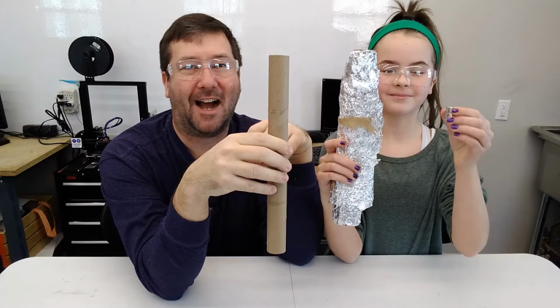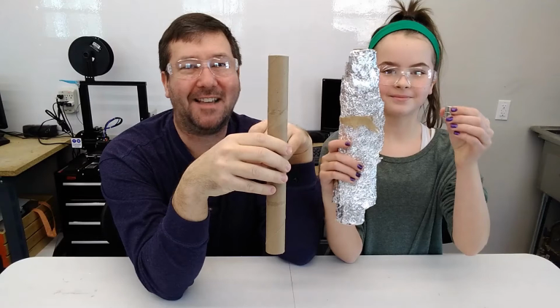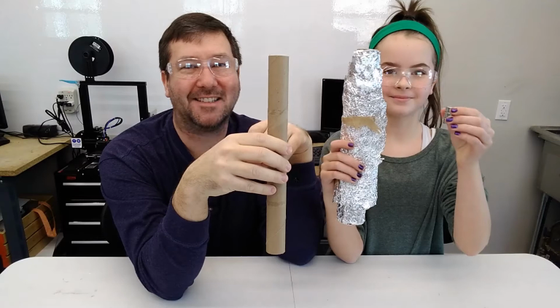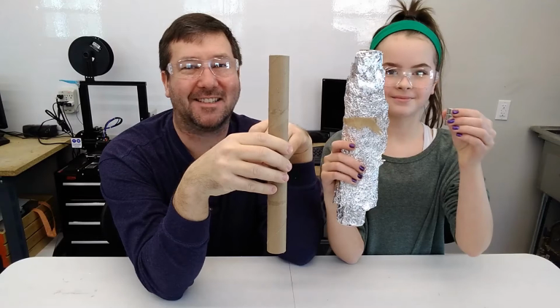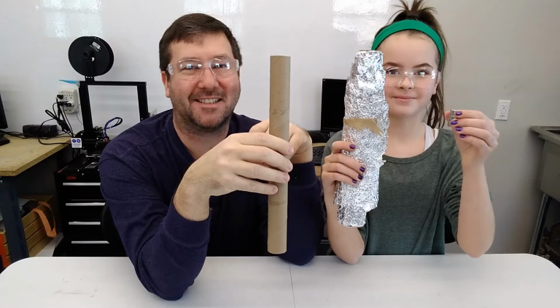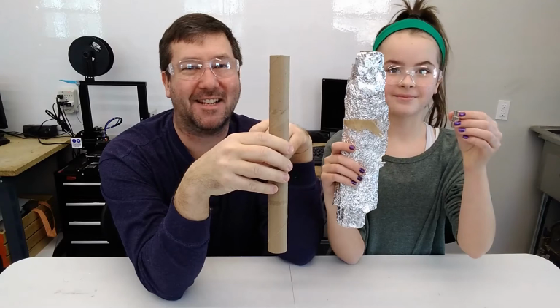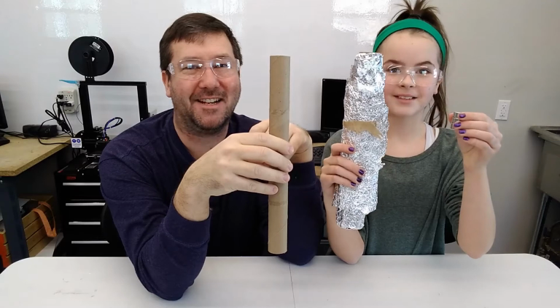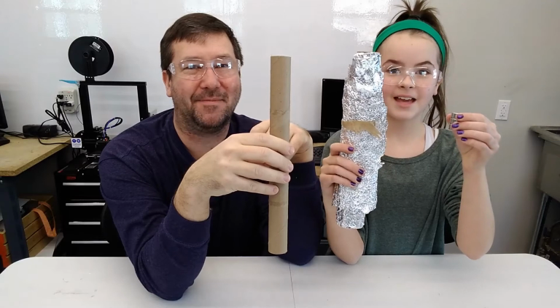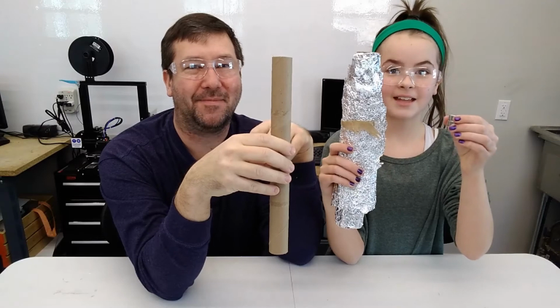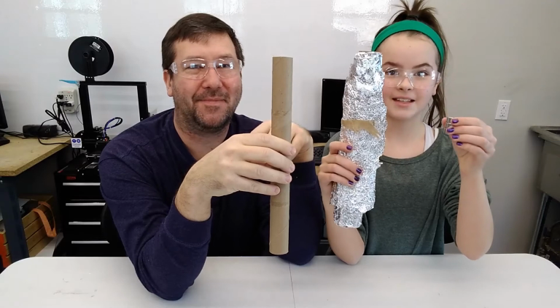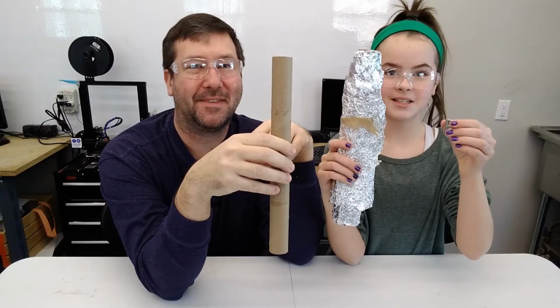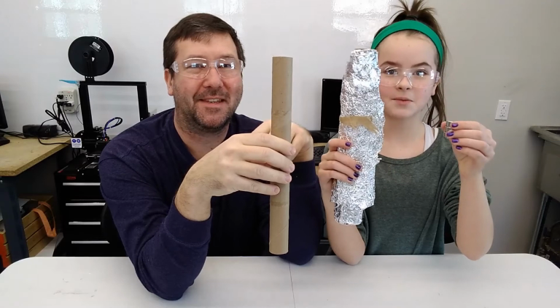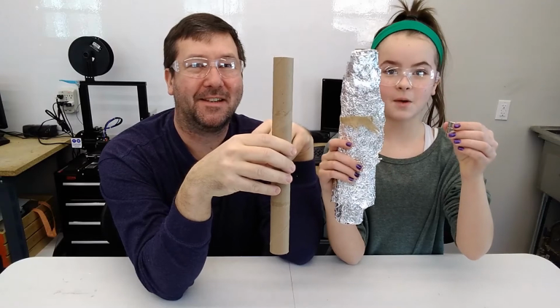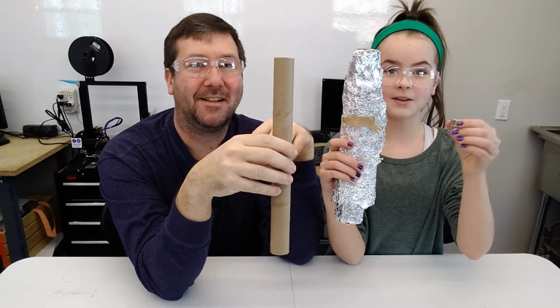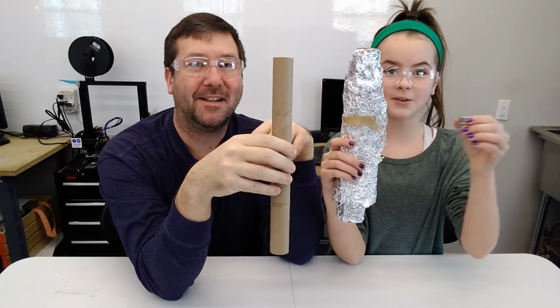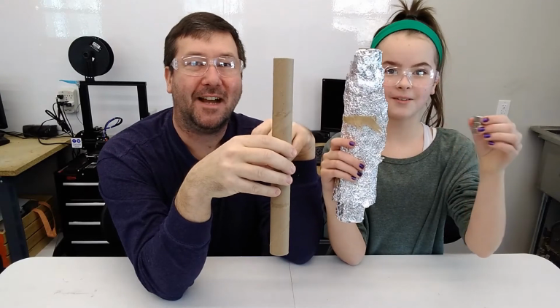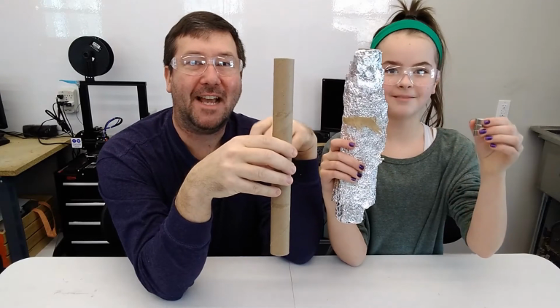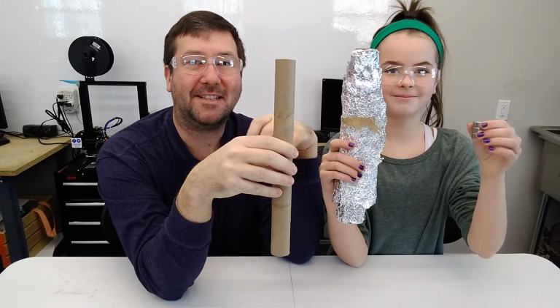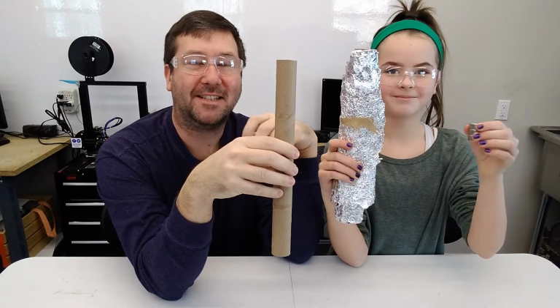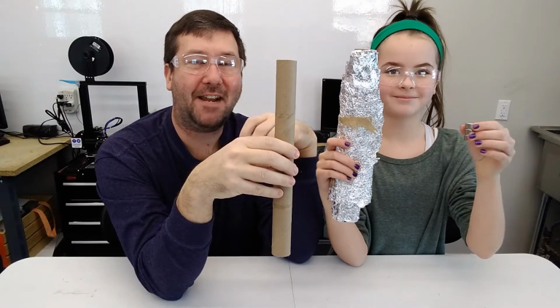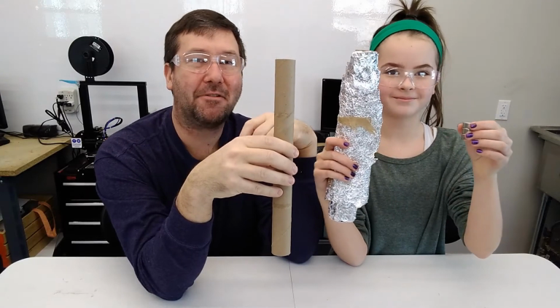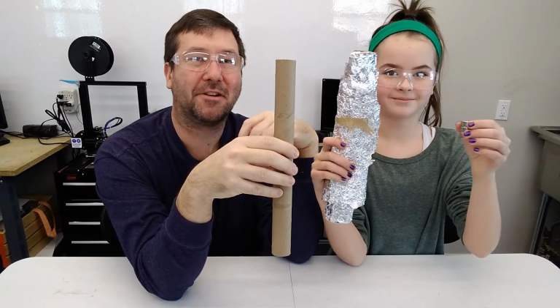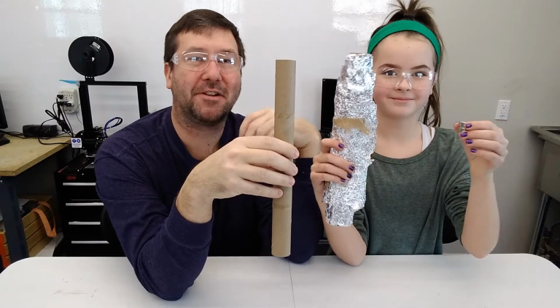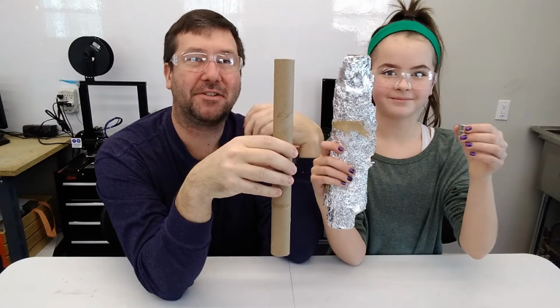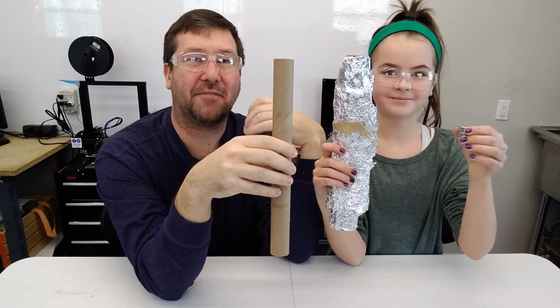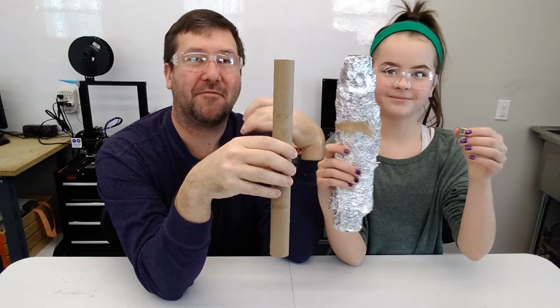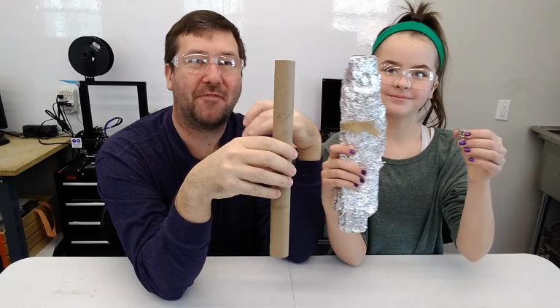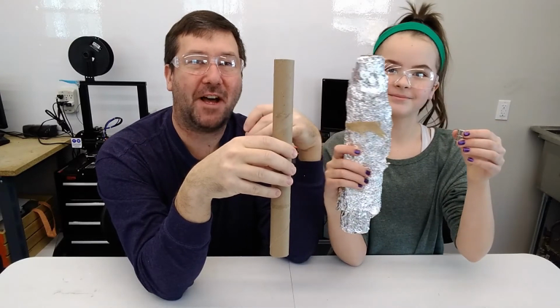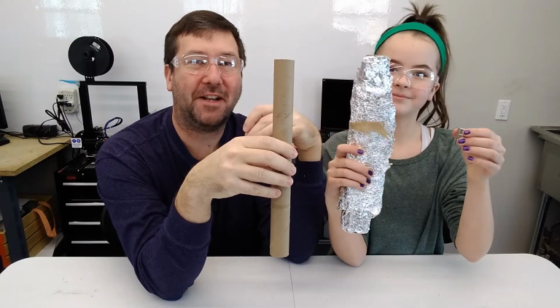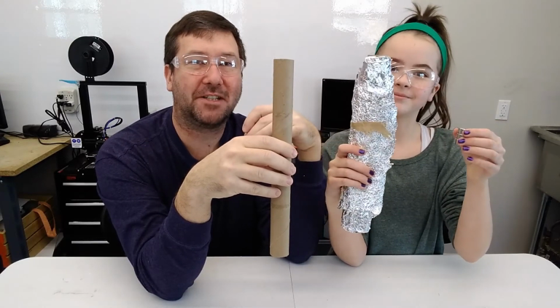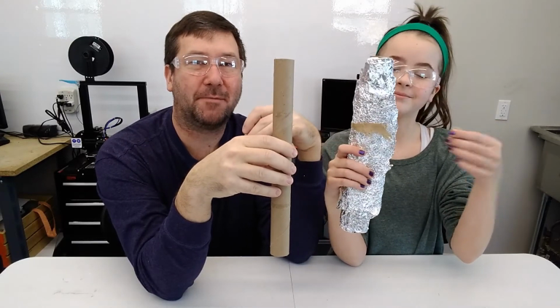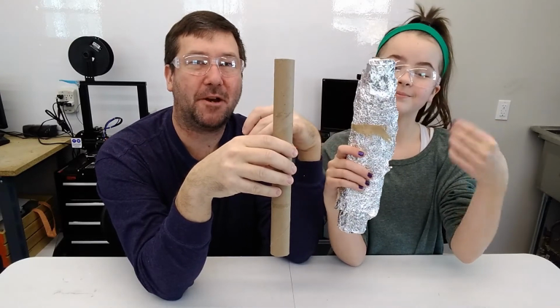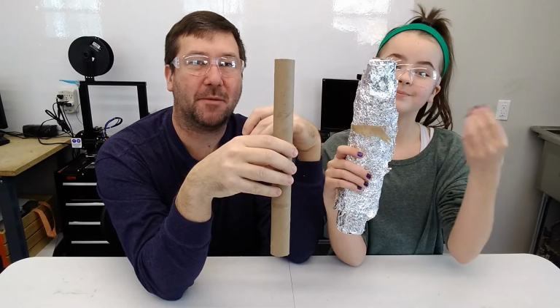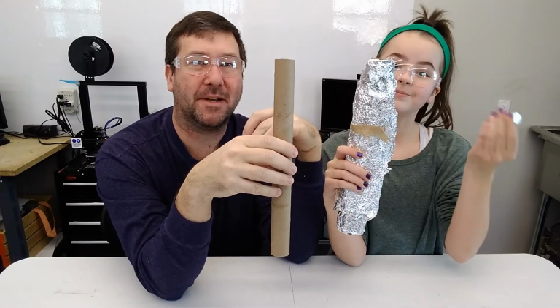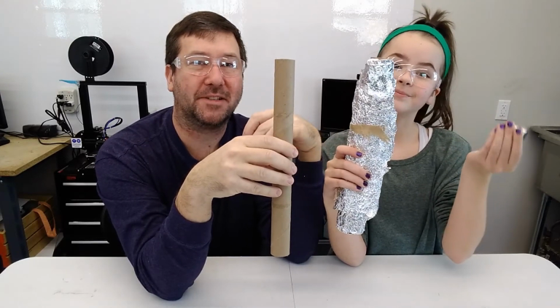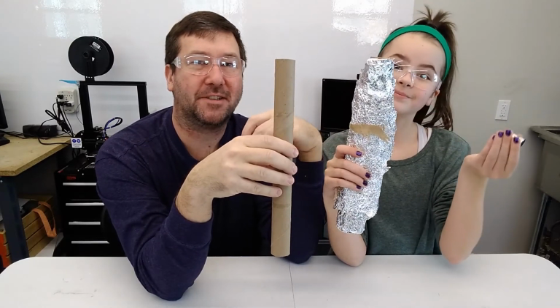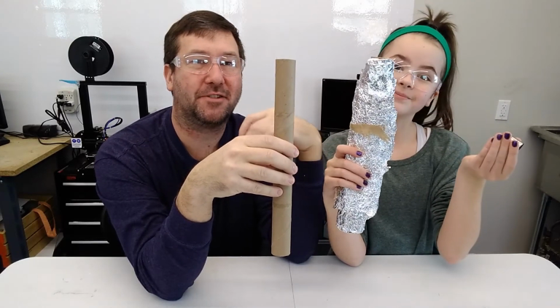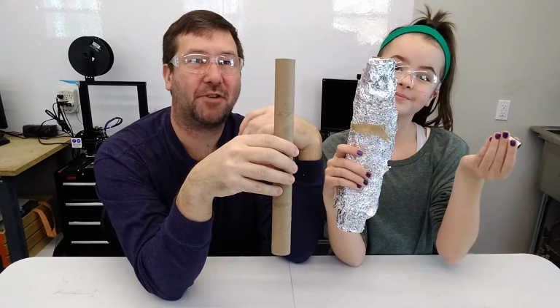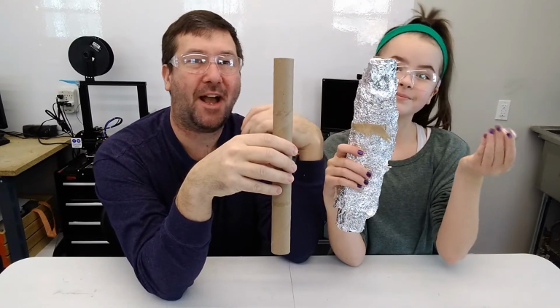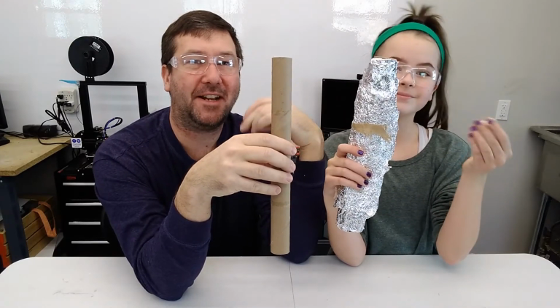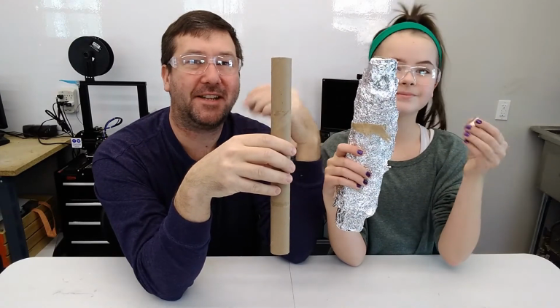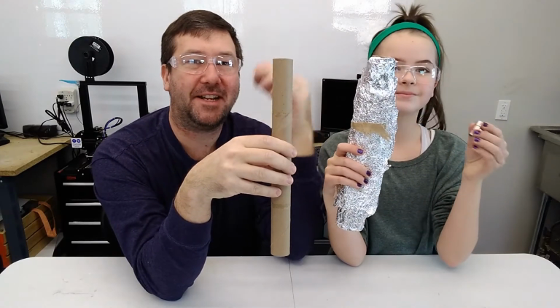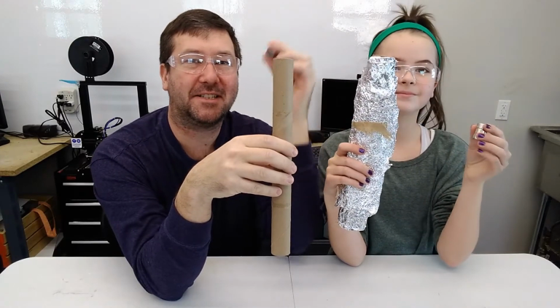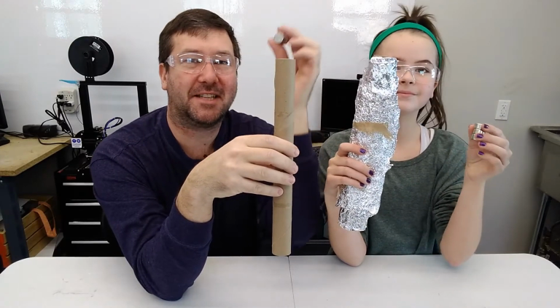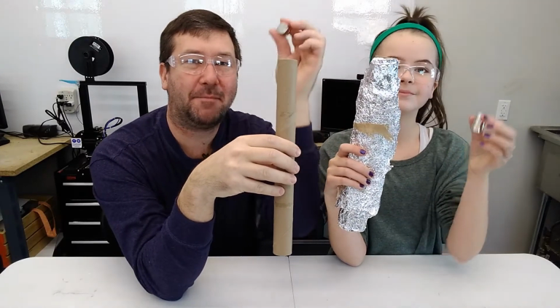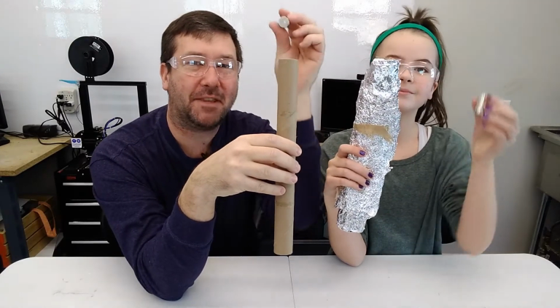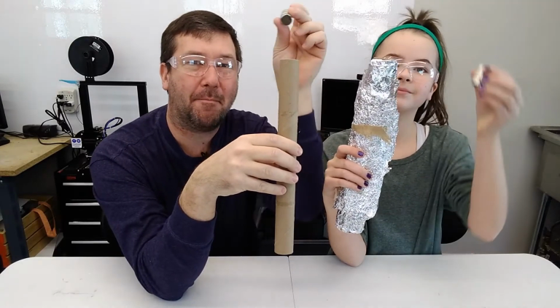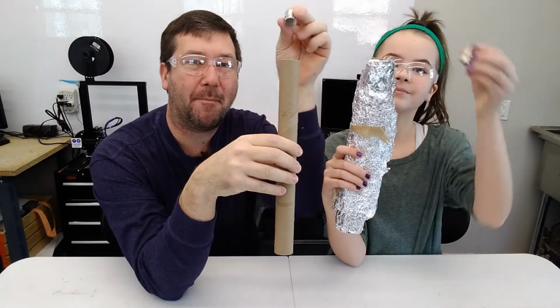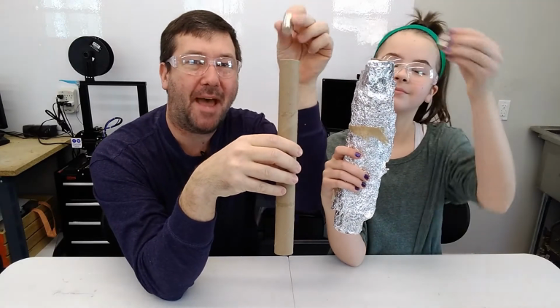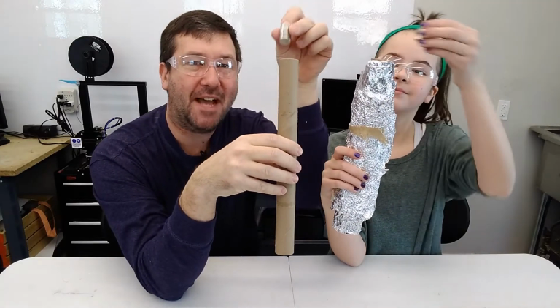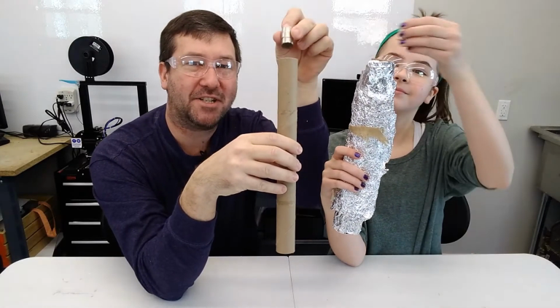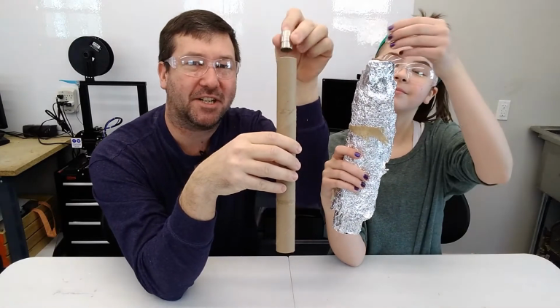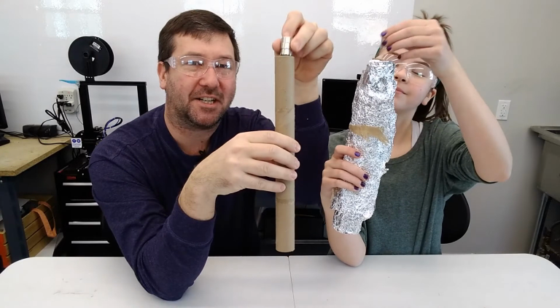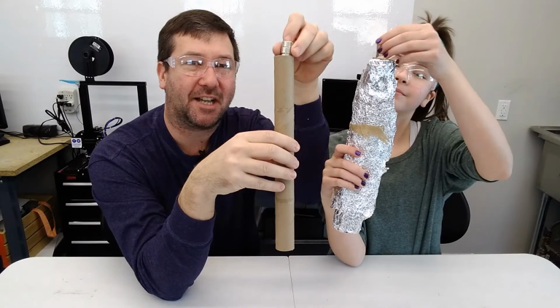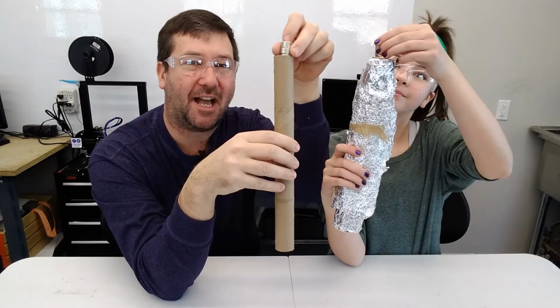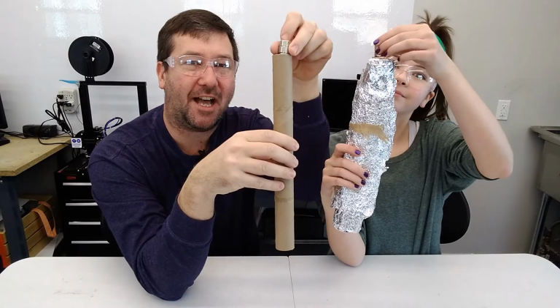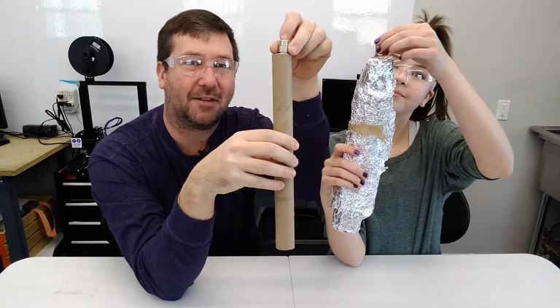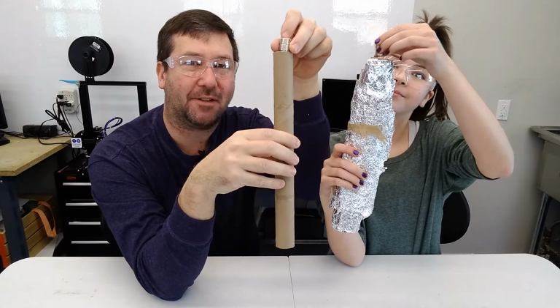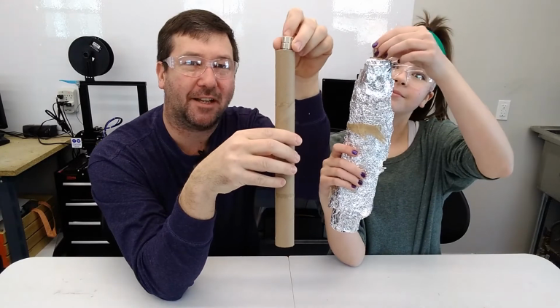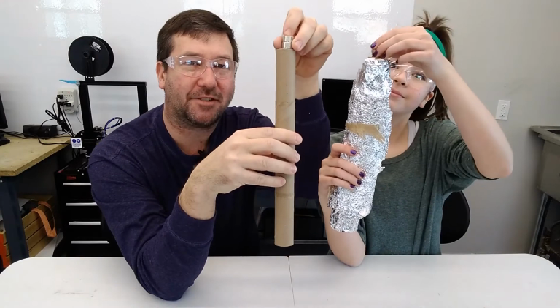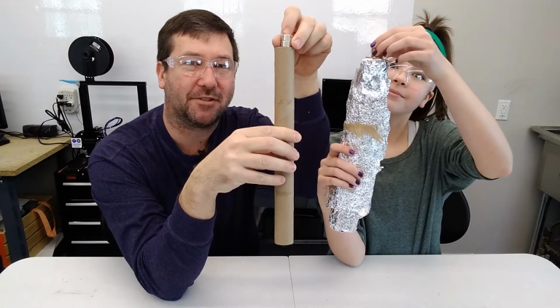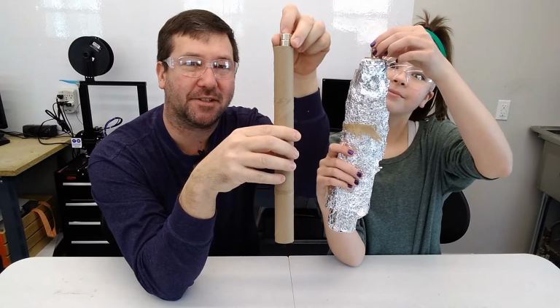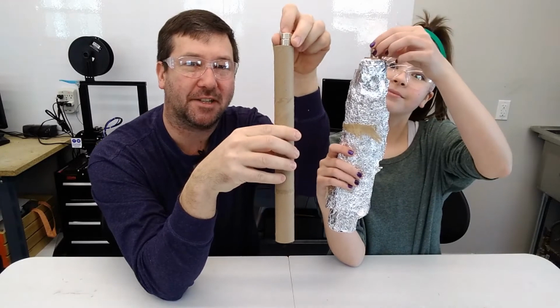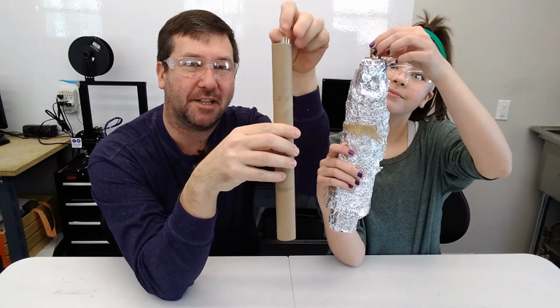Hi, this is Tim, and this is Wendell. Today we're going to do some fun experiments to try to take some of the magic out of electricity.